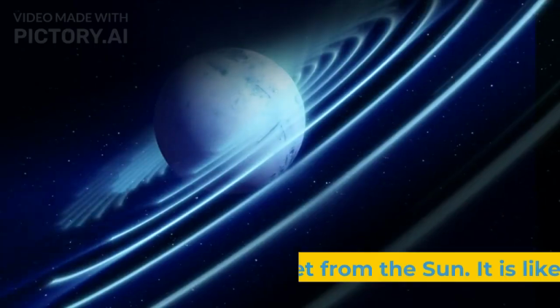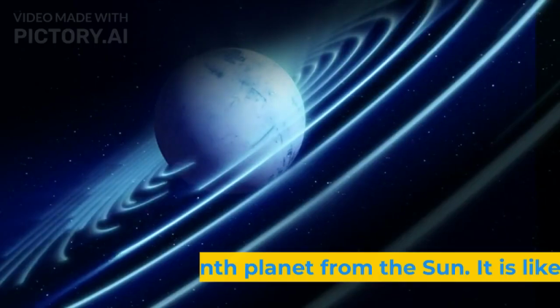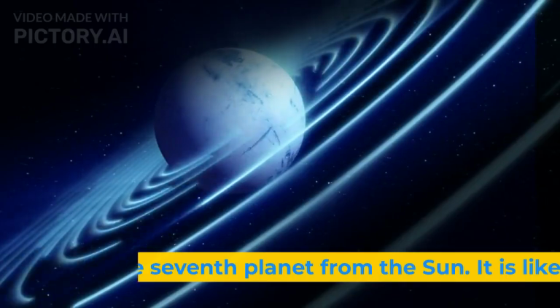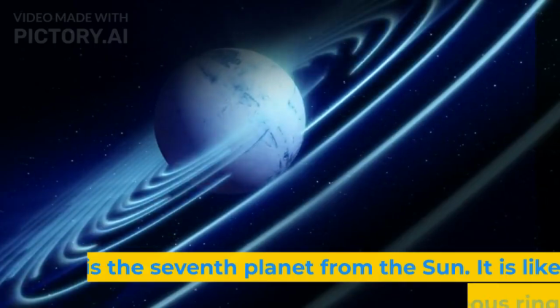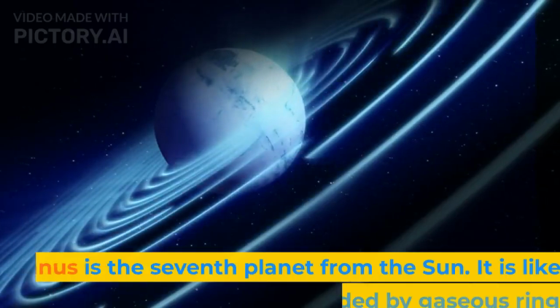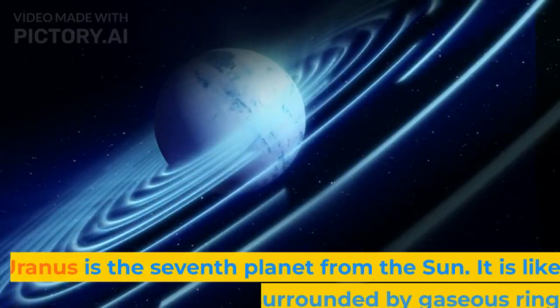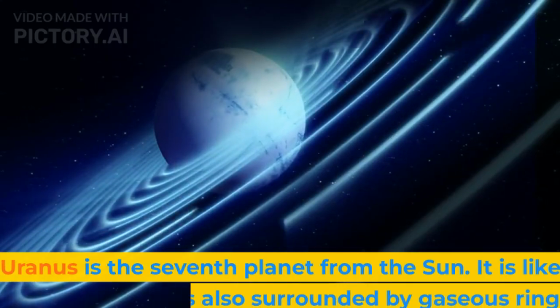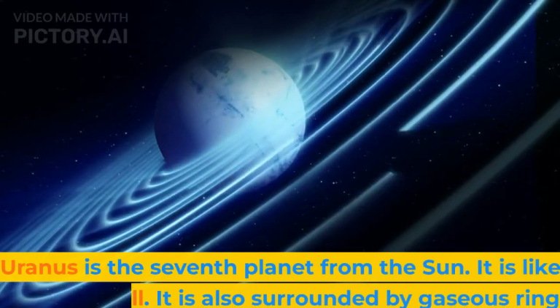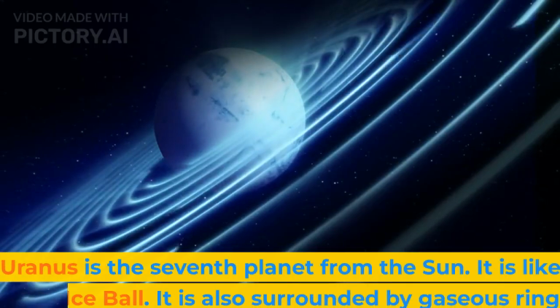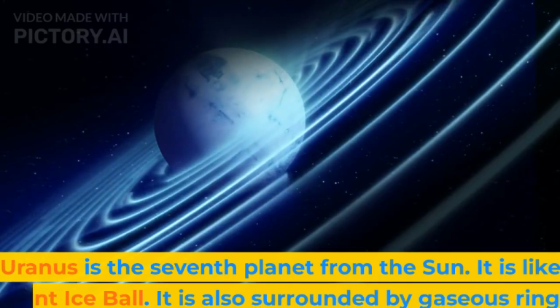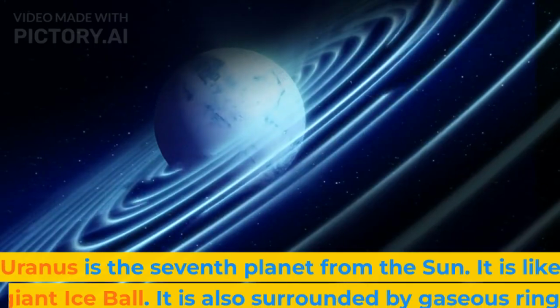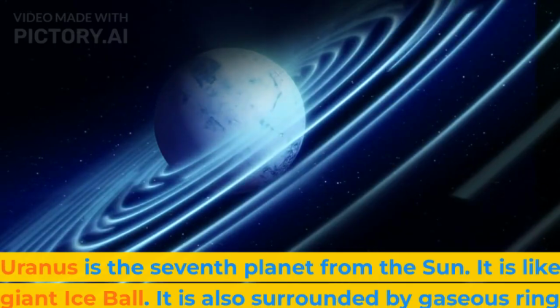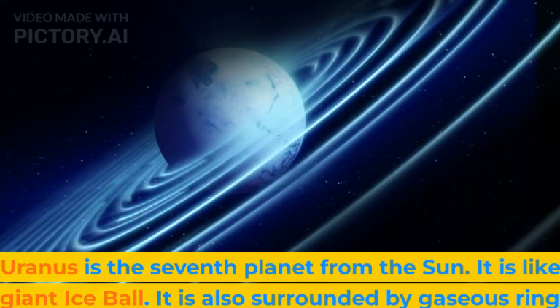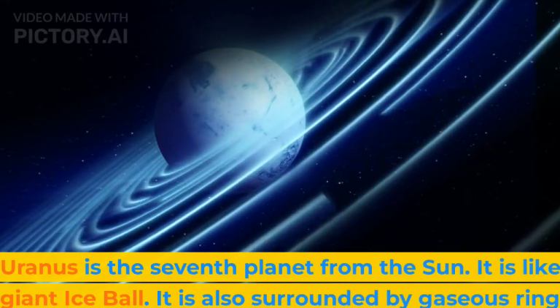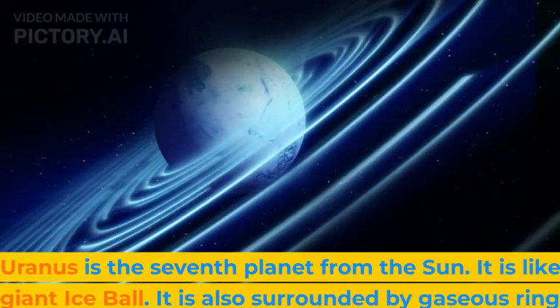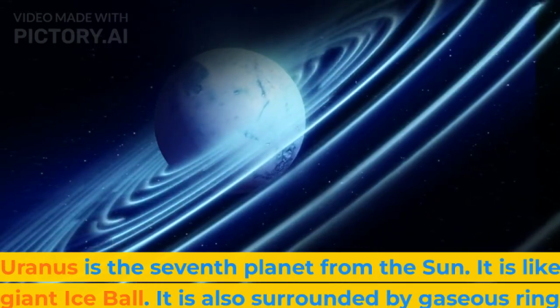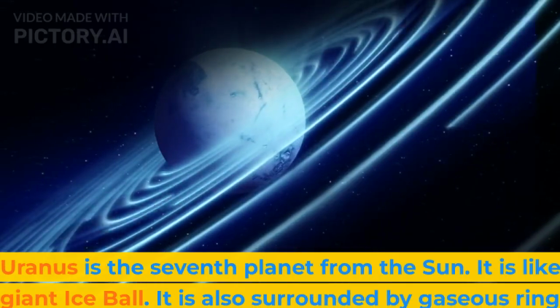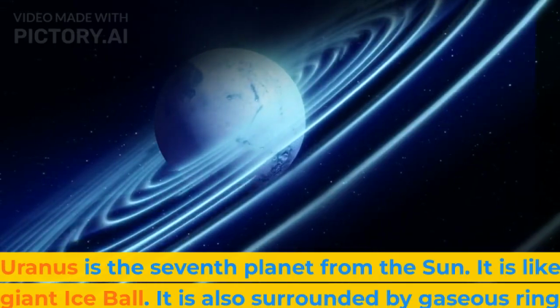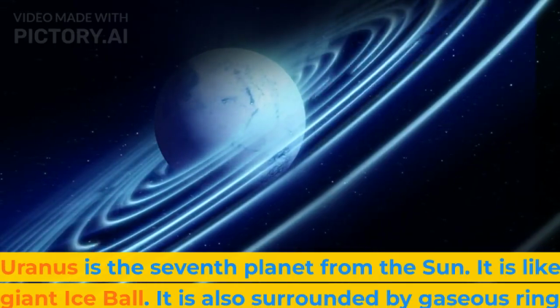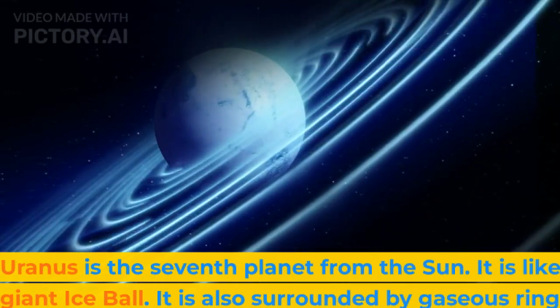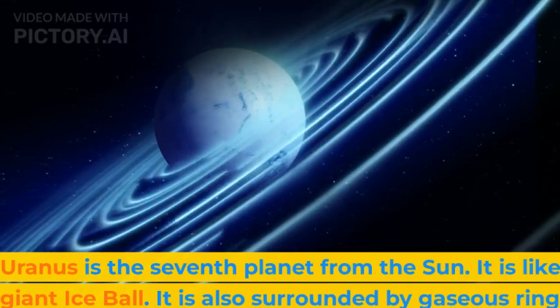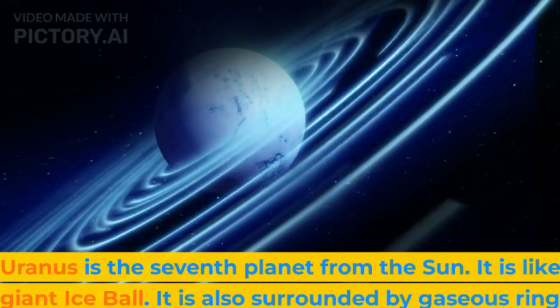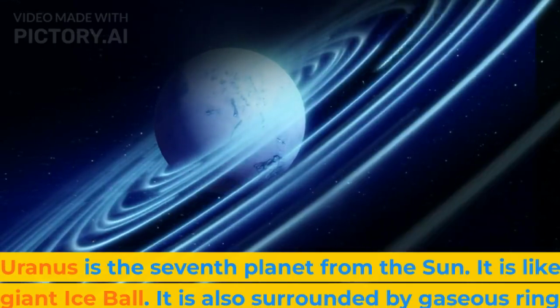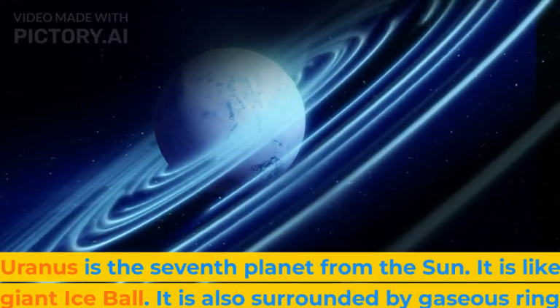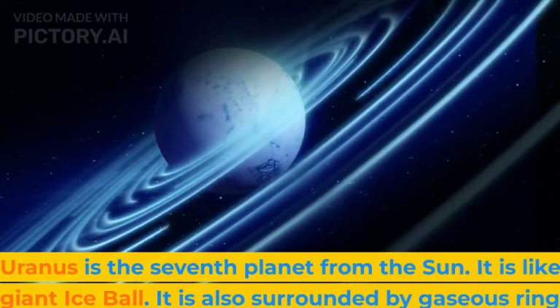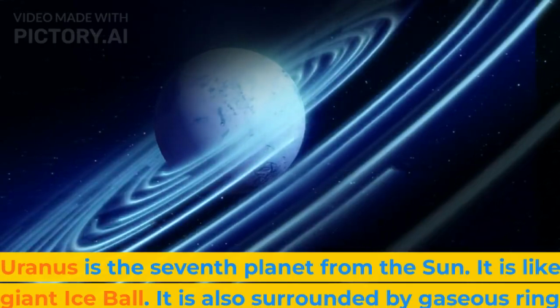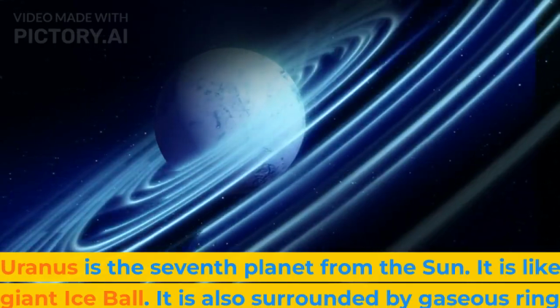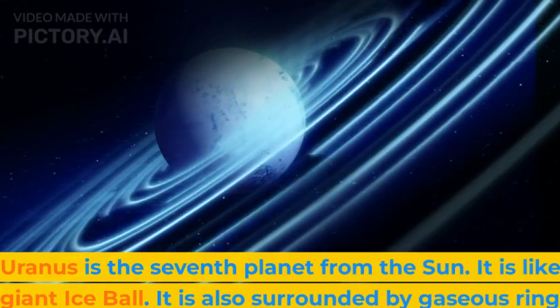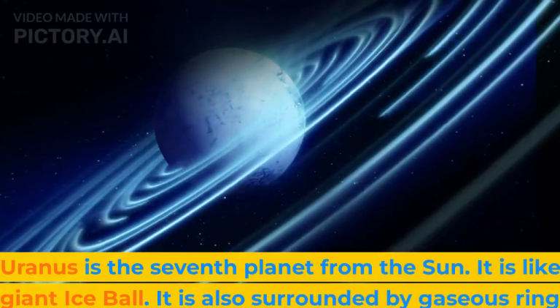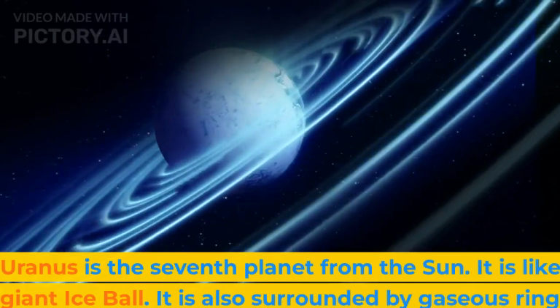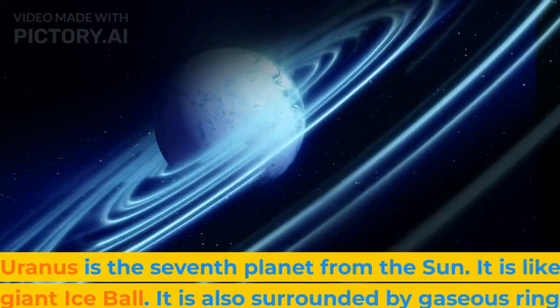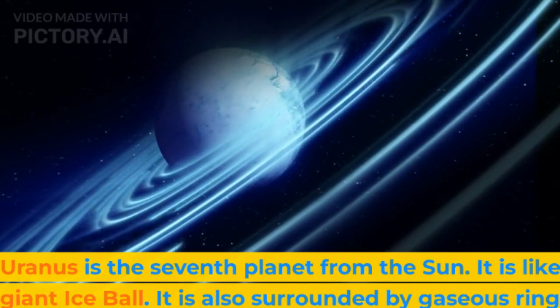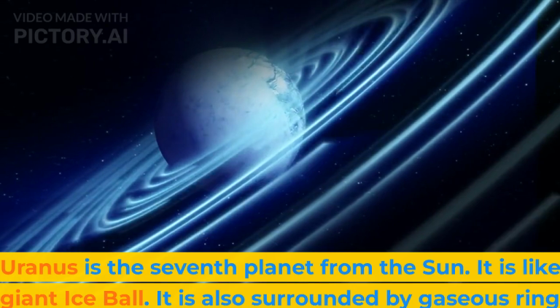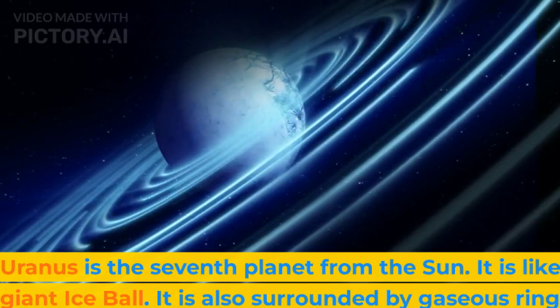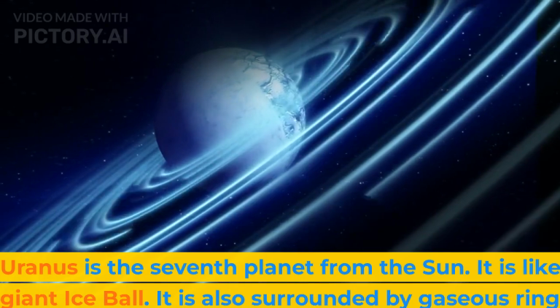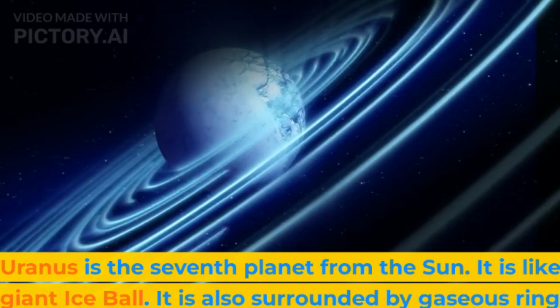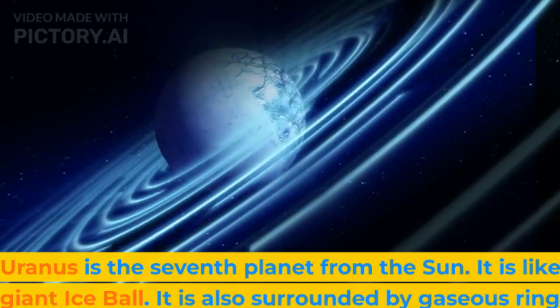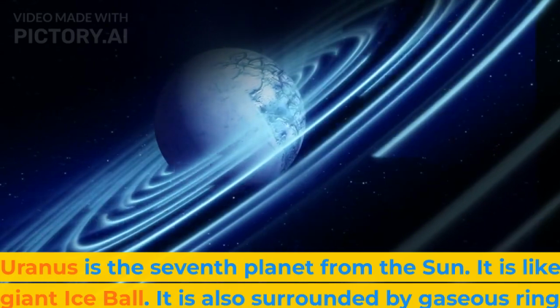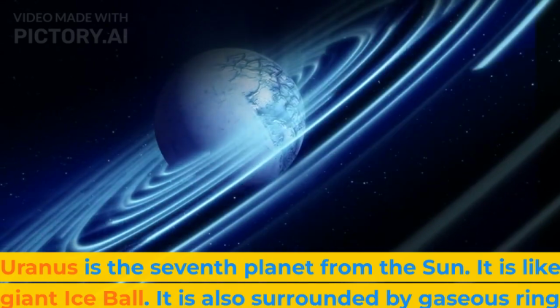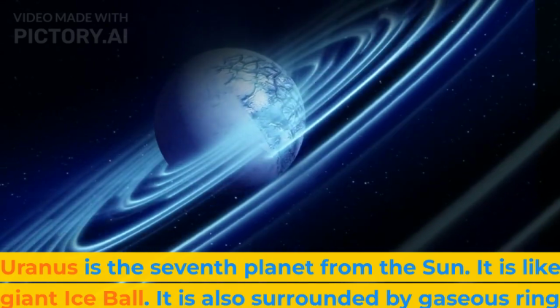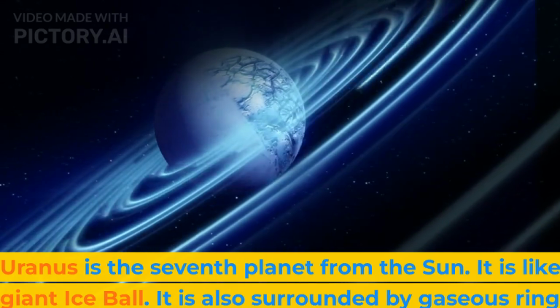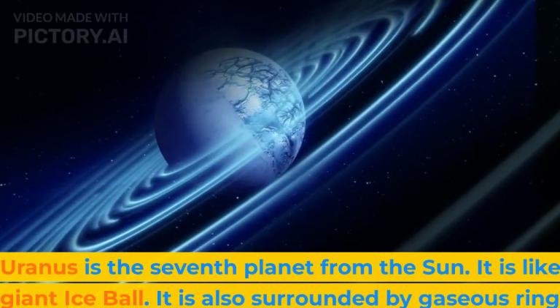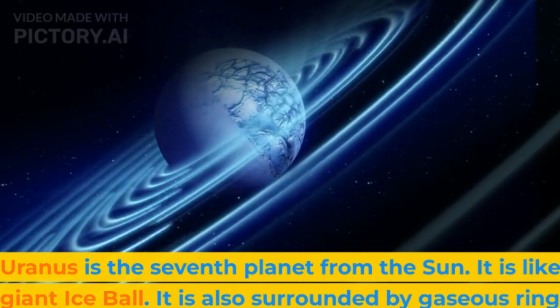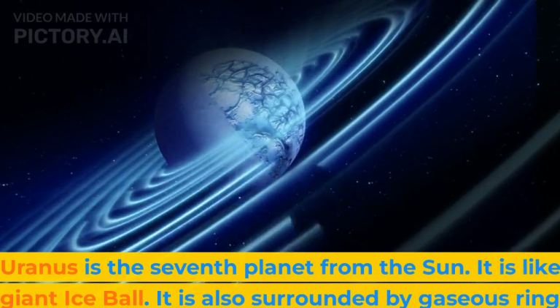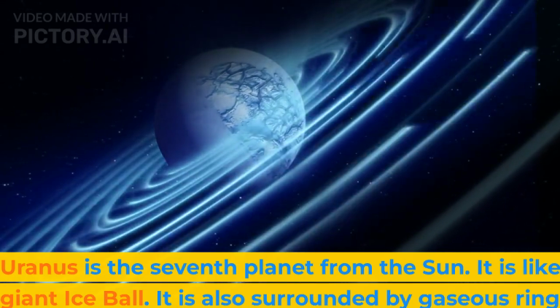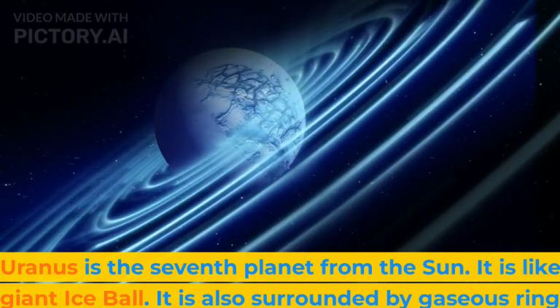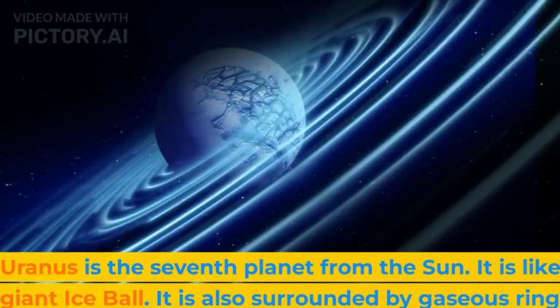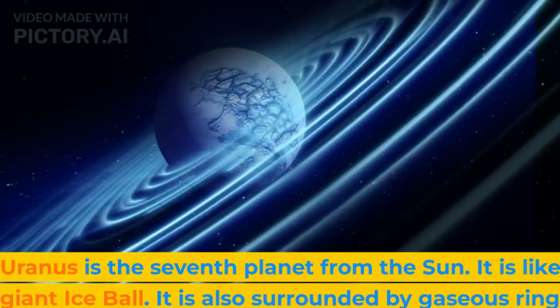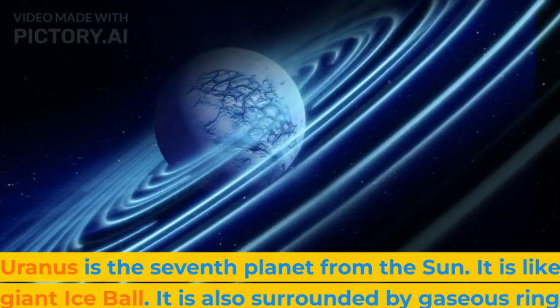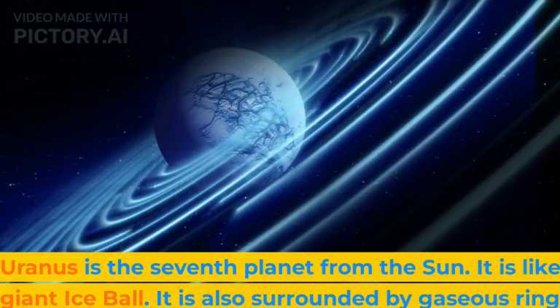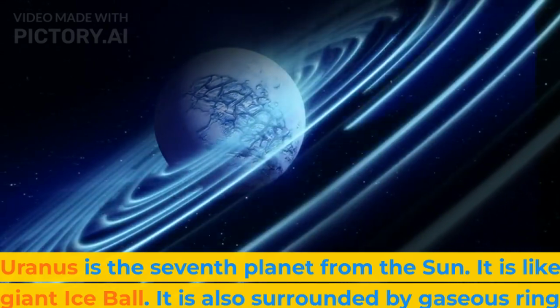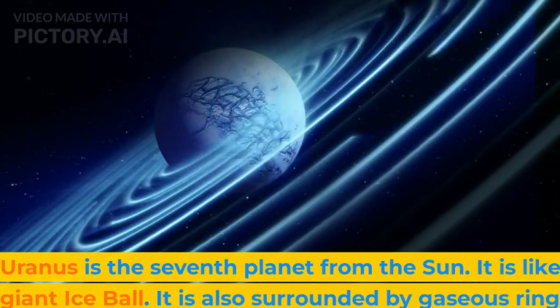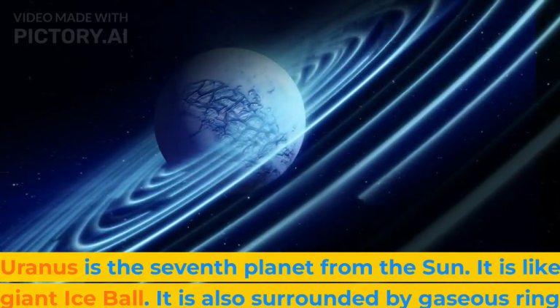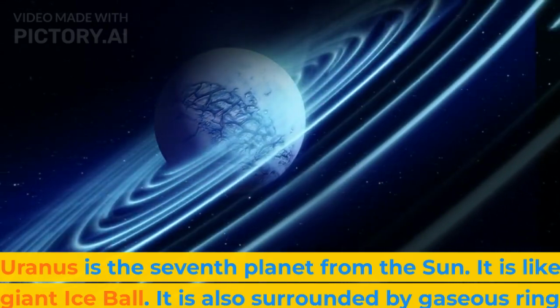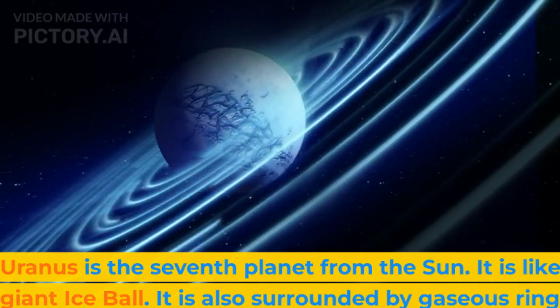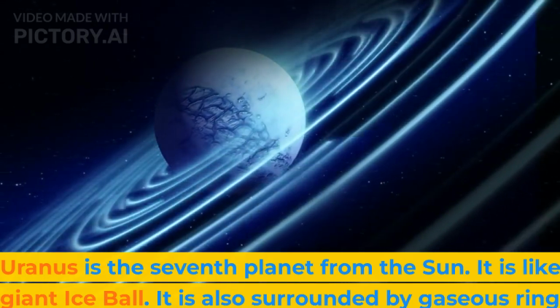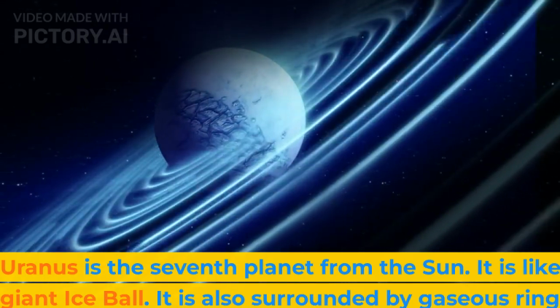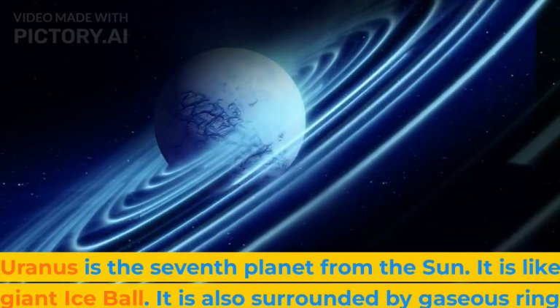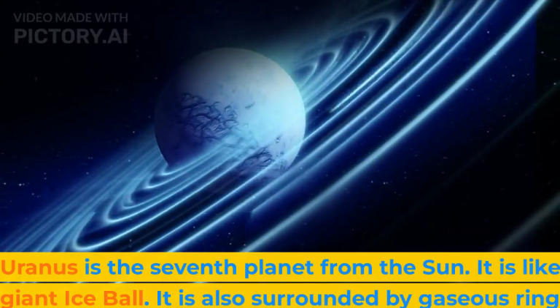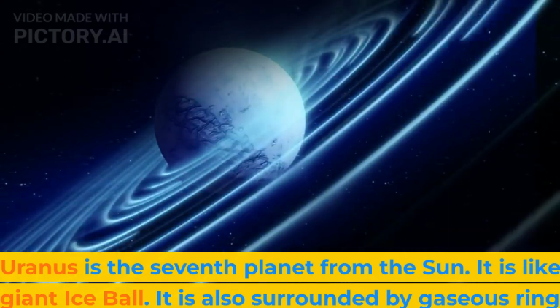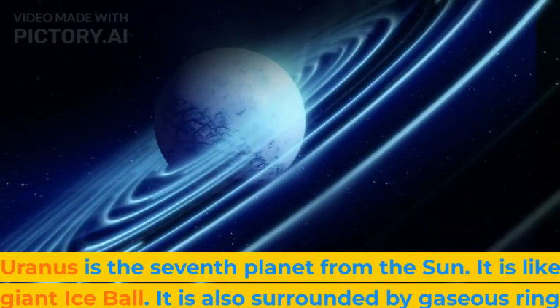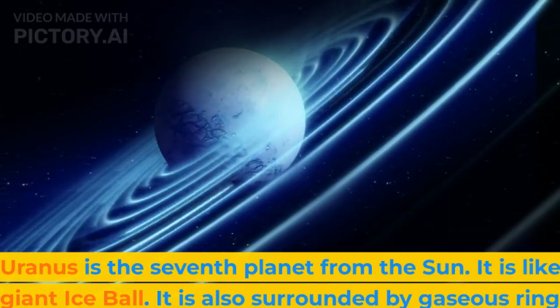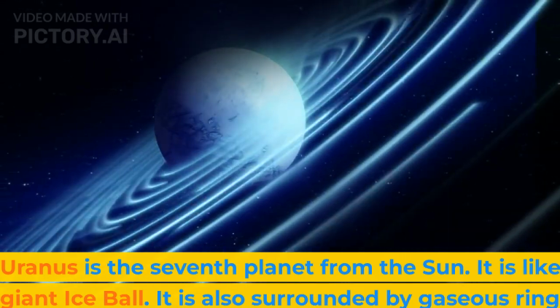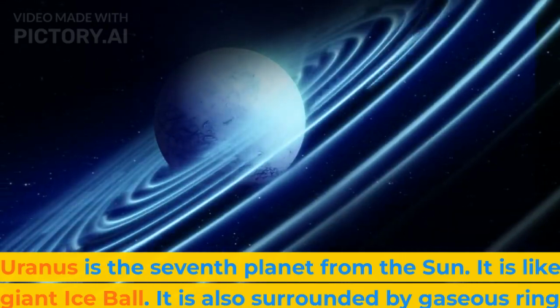Uranus is the seventh planet from the sun. It is like a giant ice ball. It is also surrounded by gaseous rings.